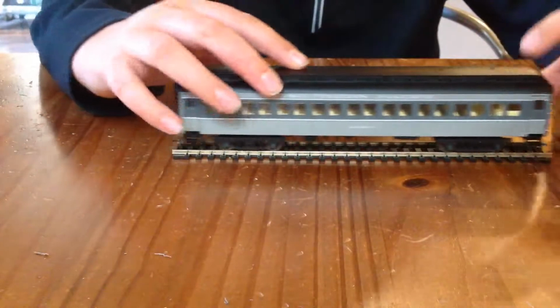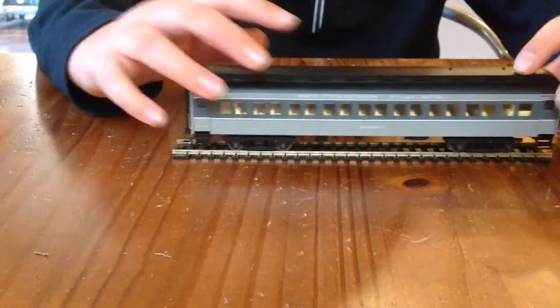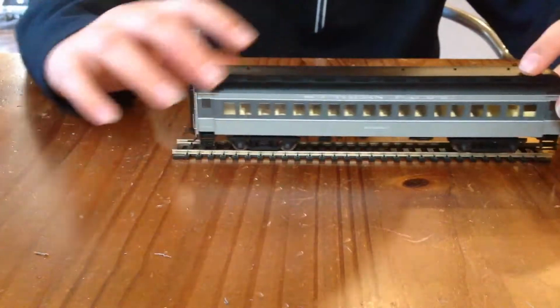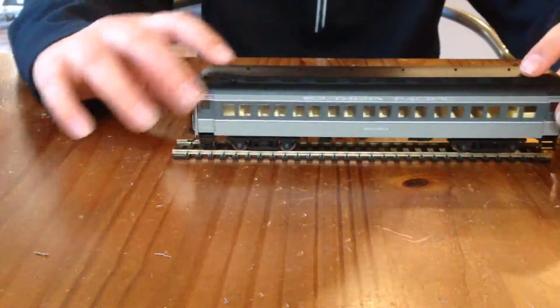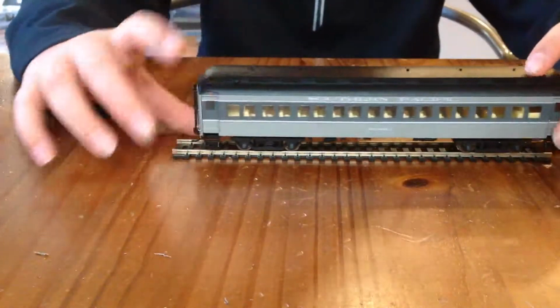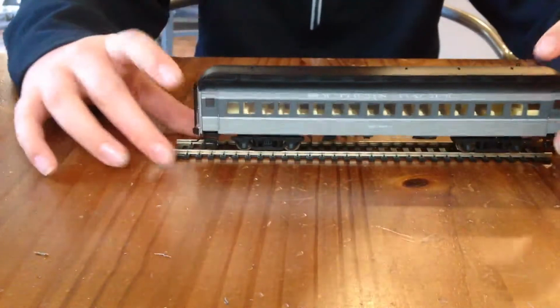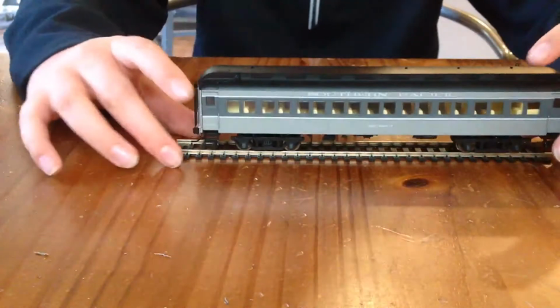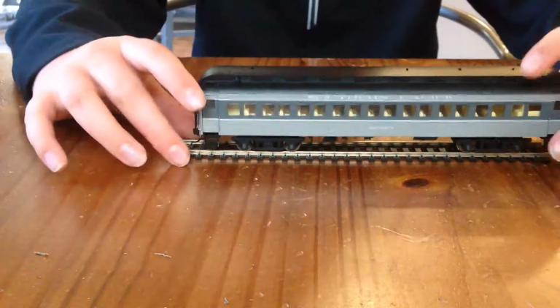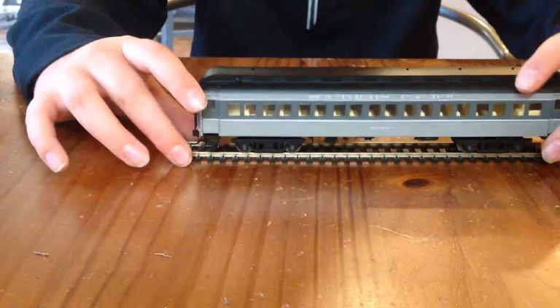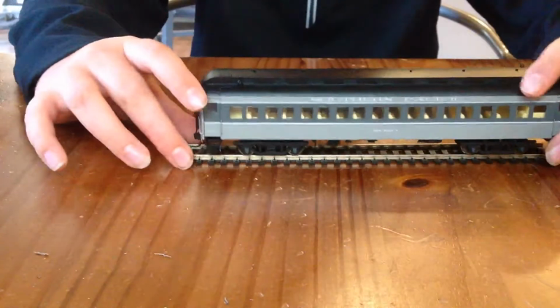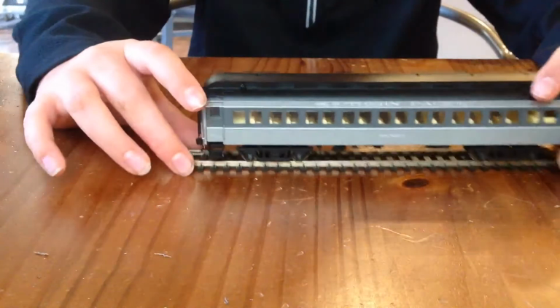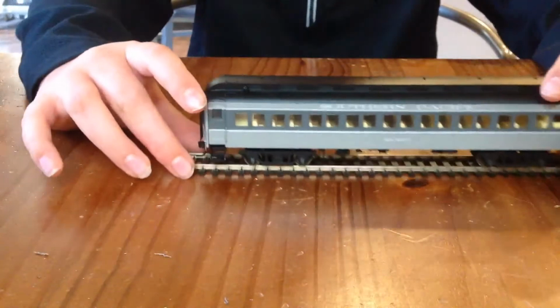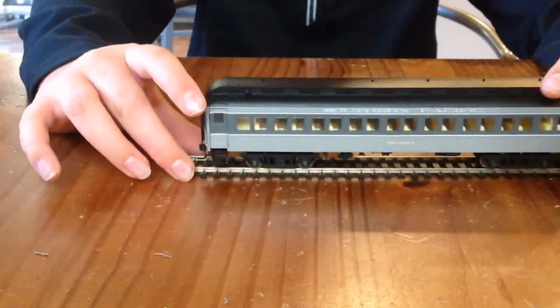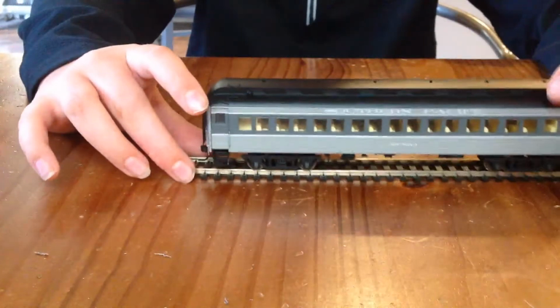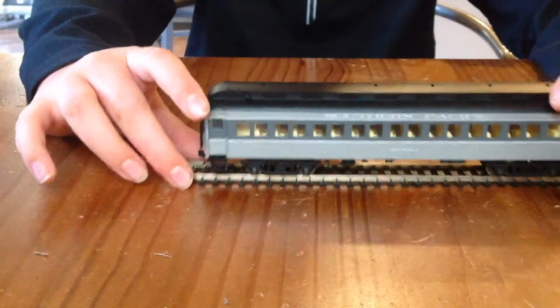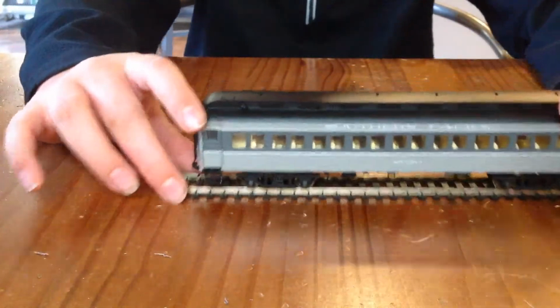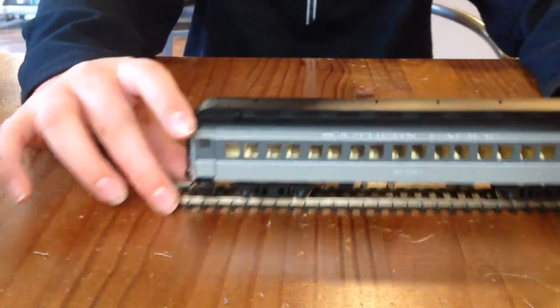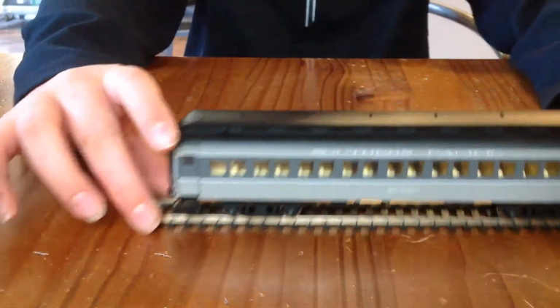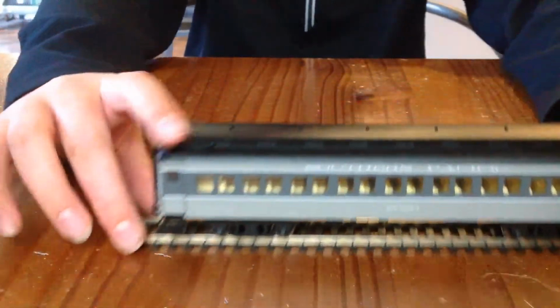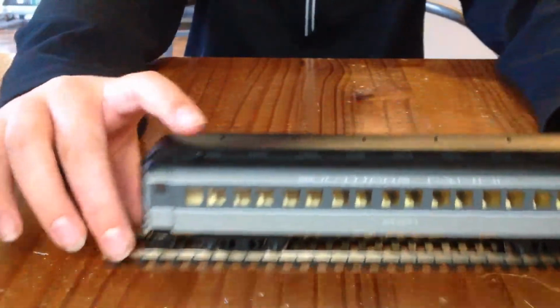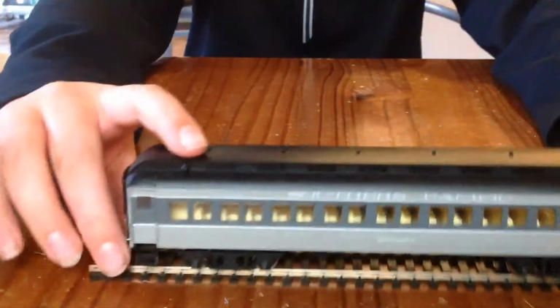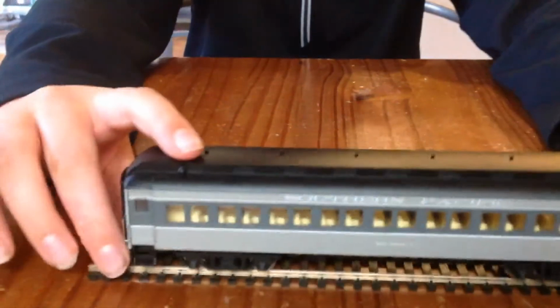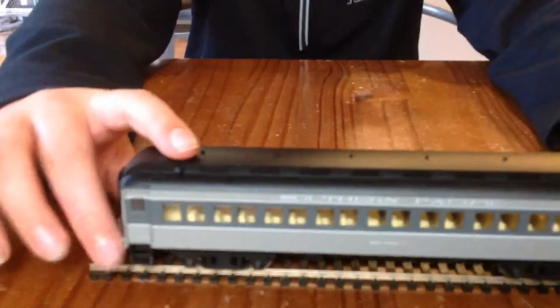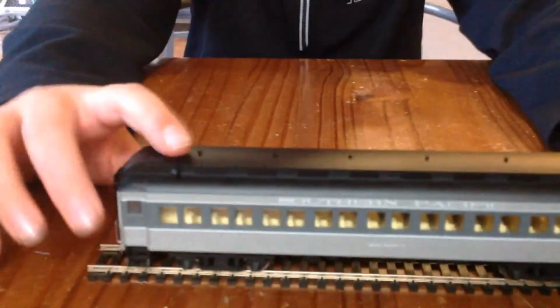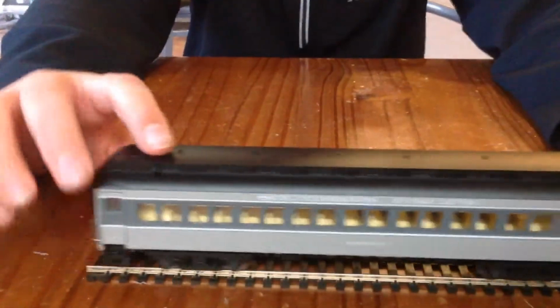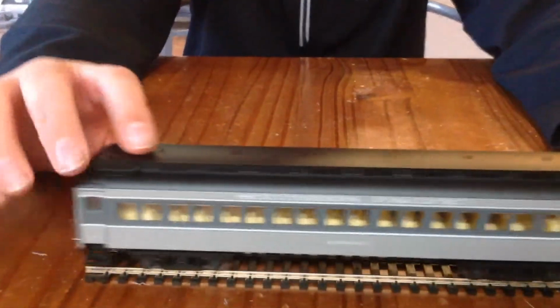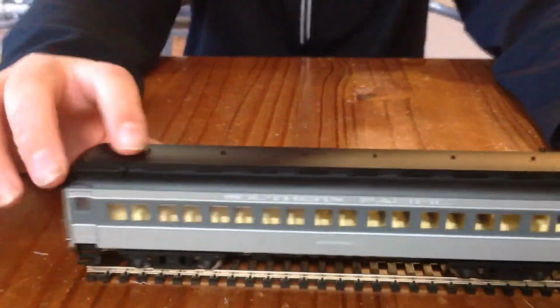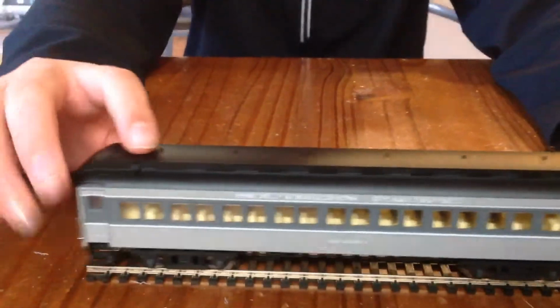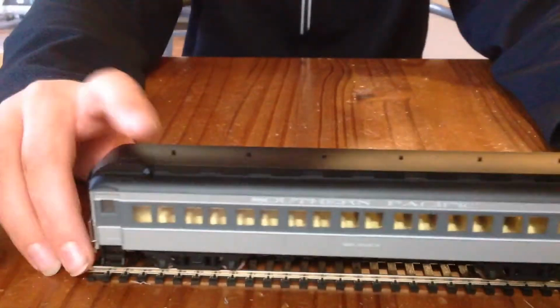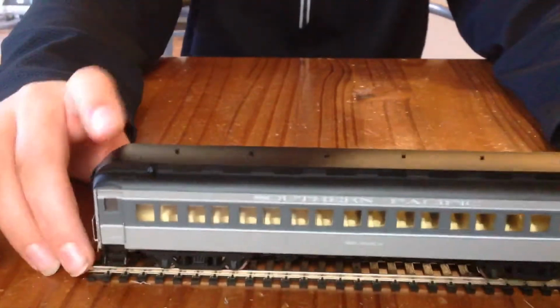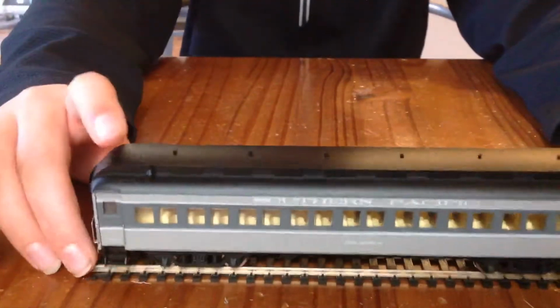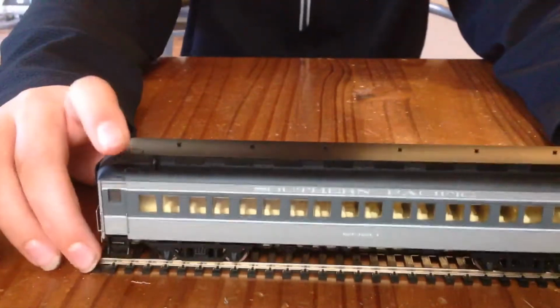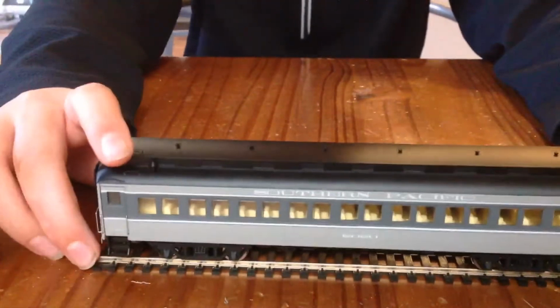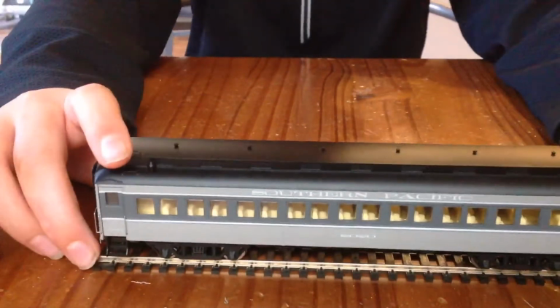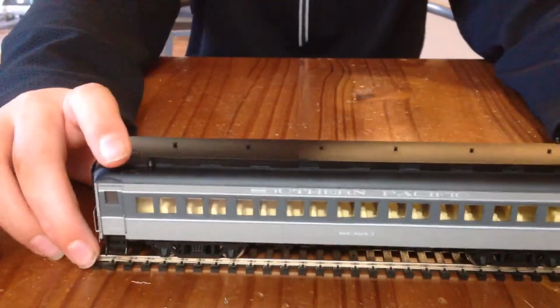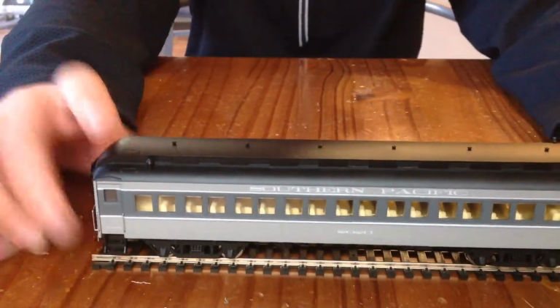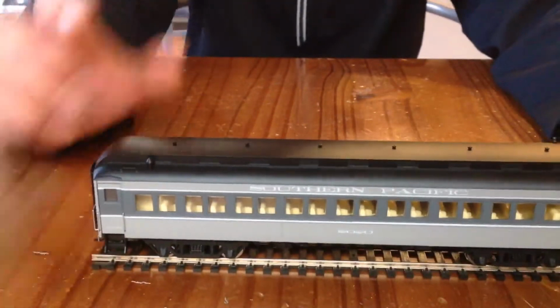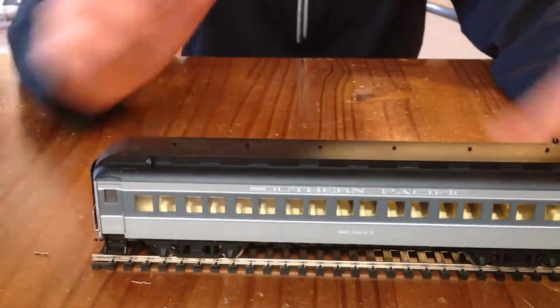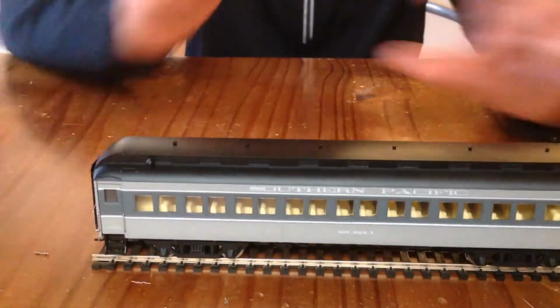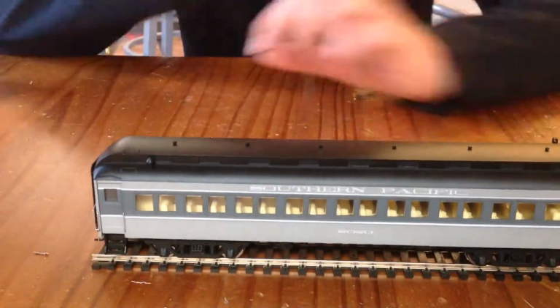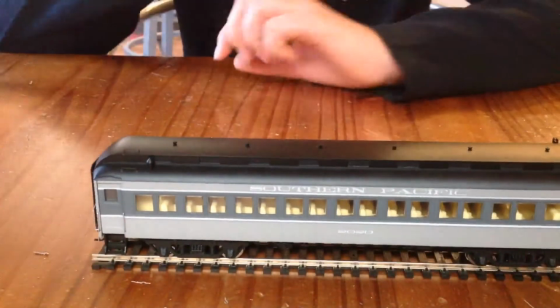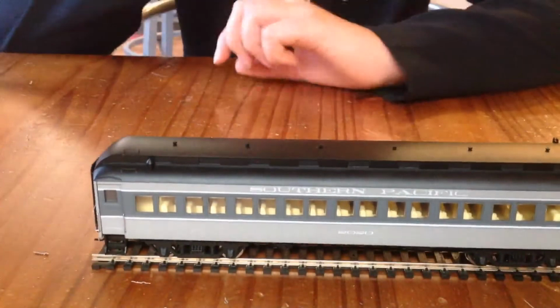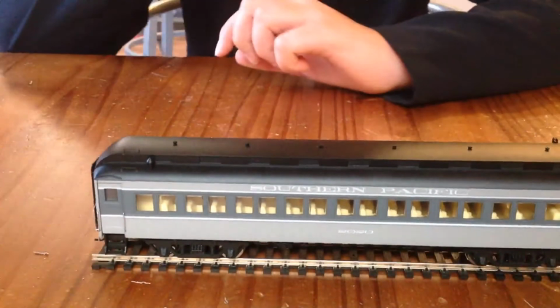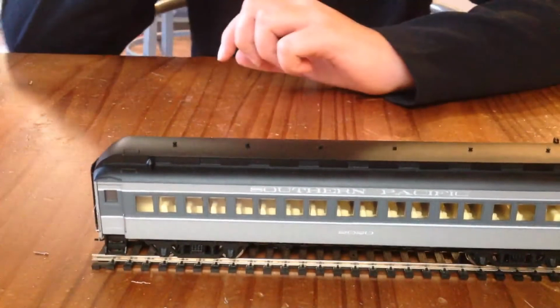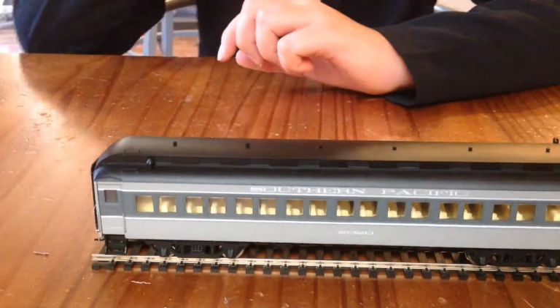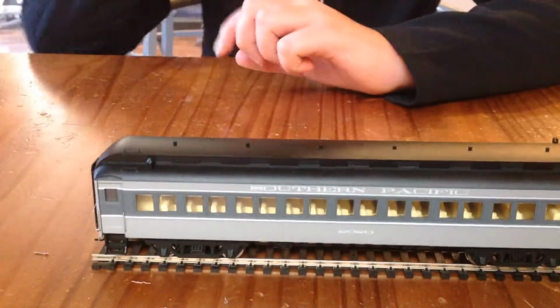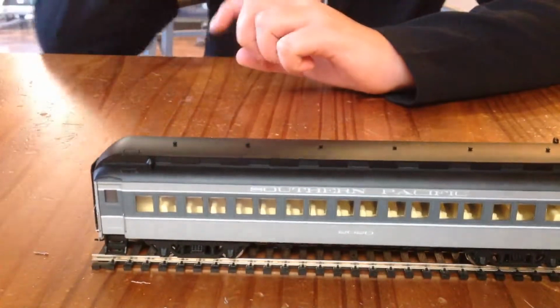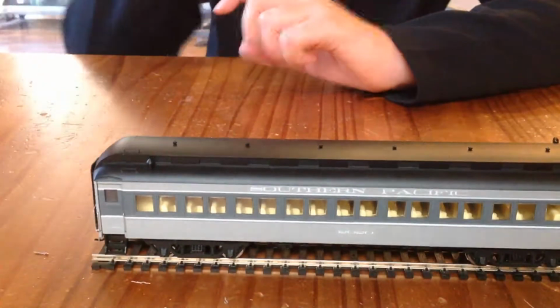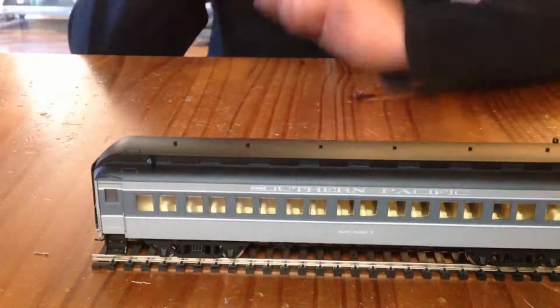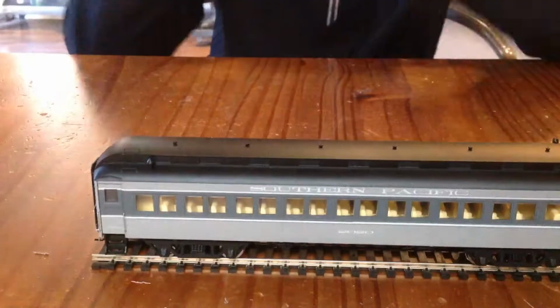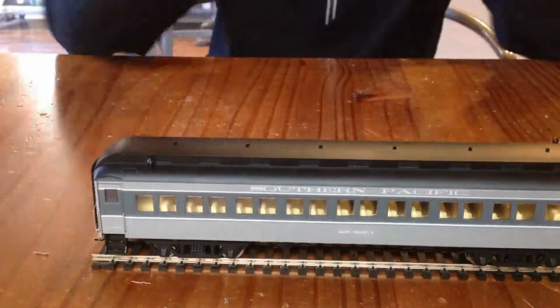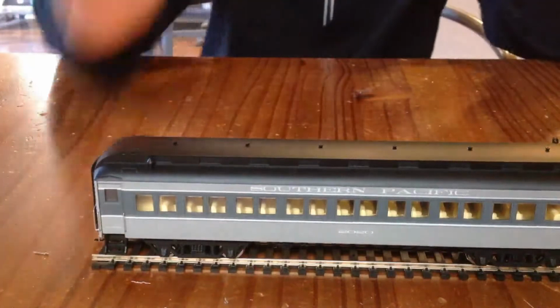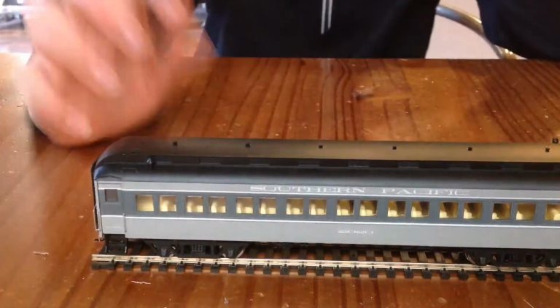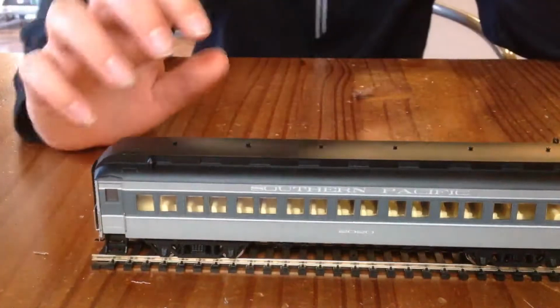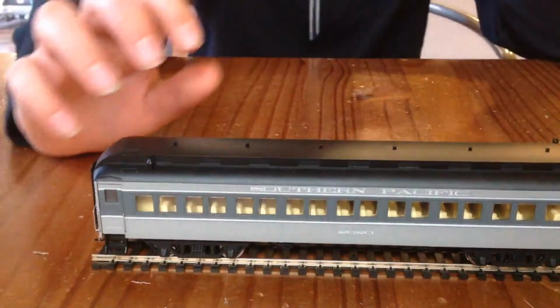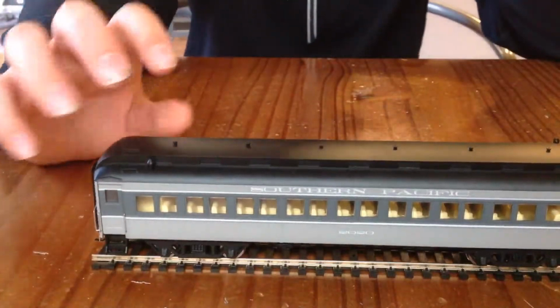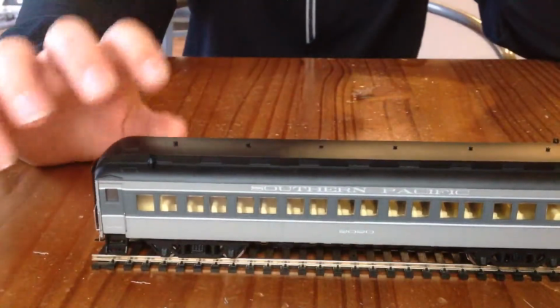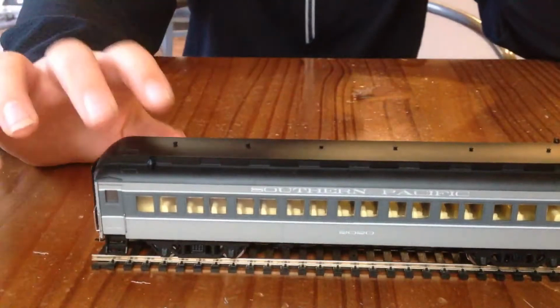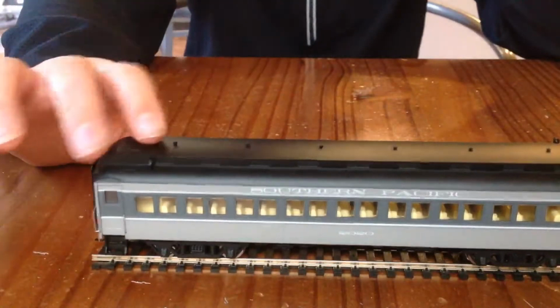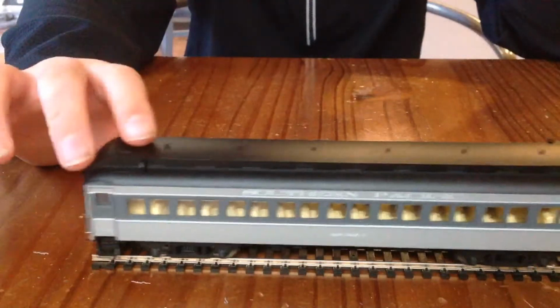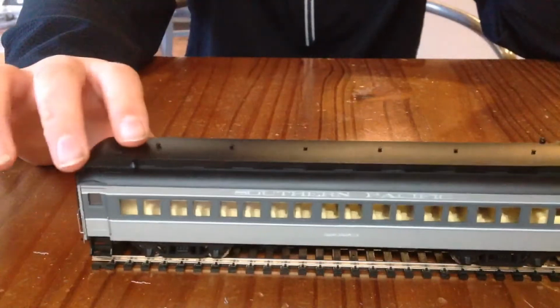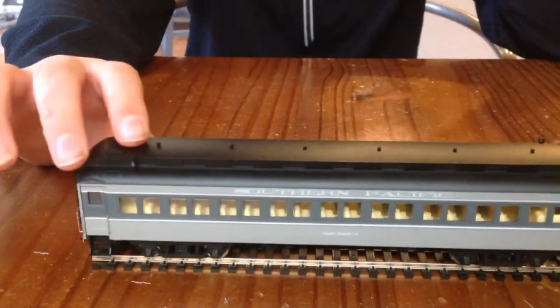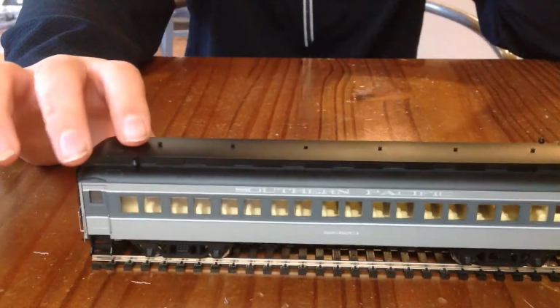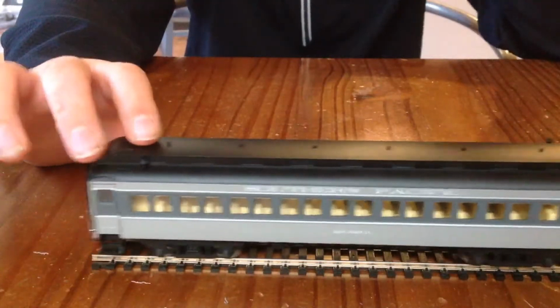It has incredible detail. It just amazes me how much detail there is in this thing.